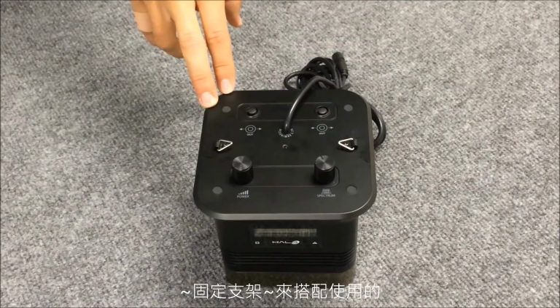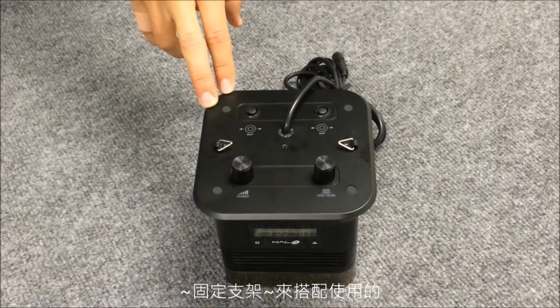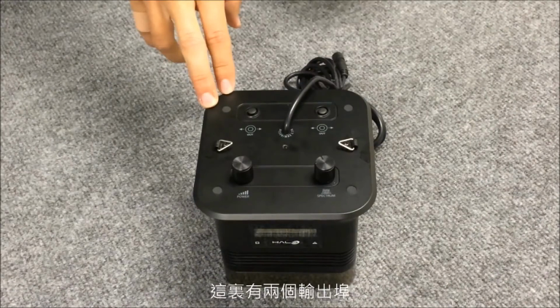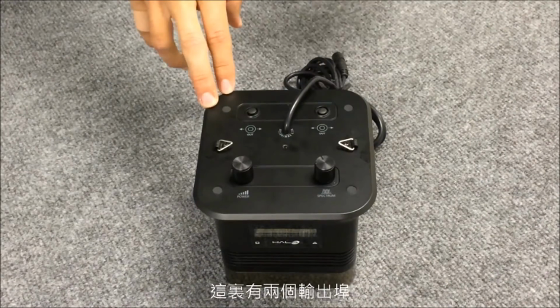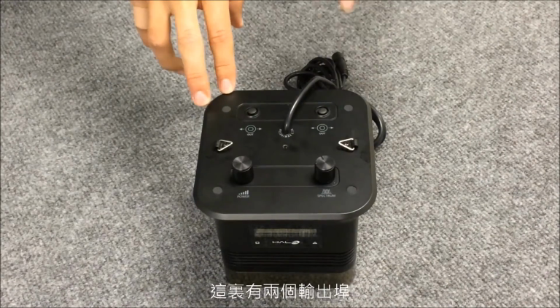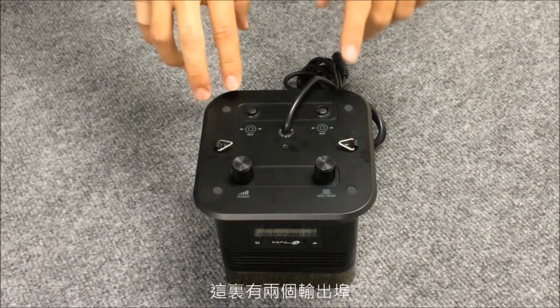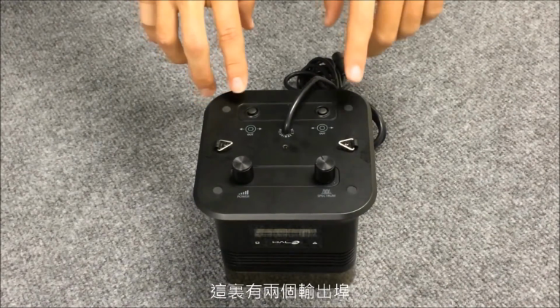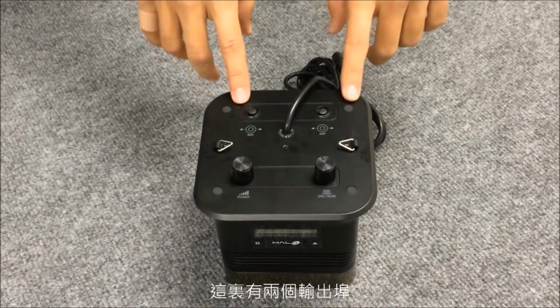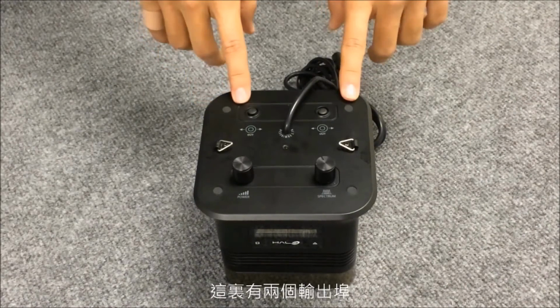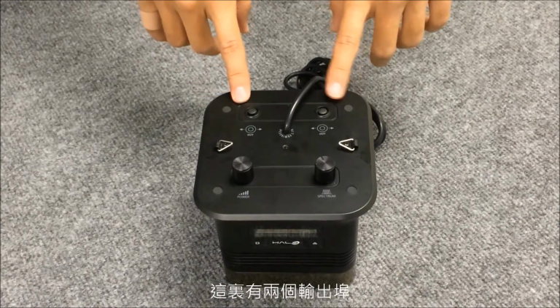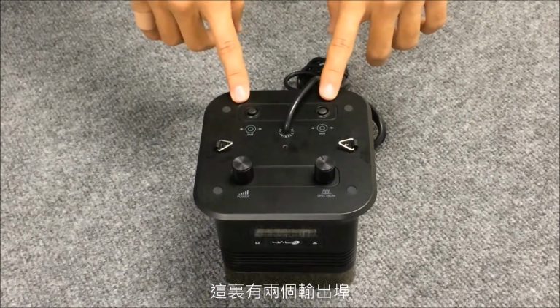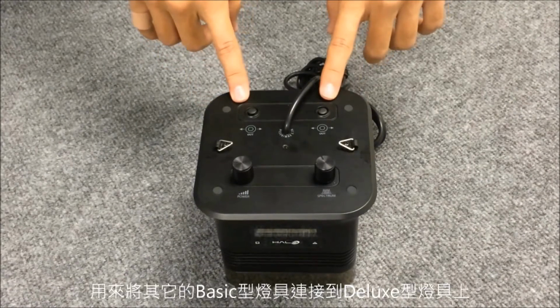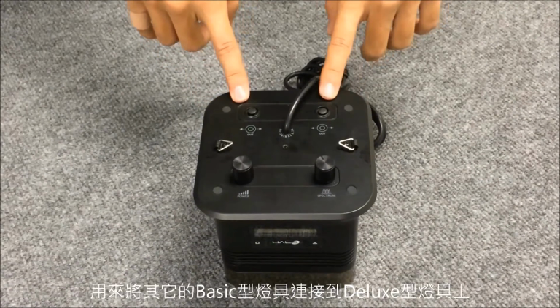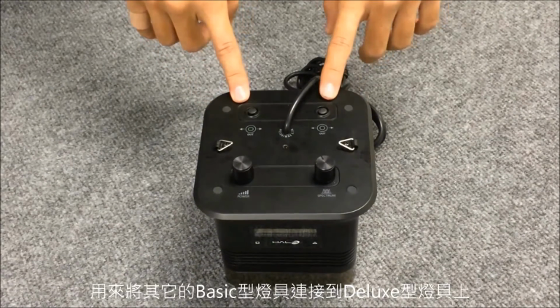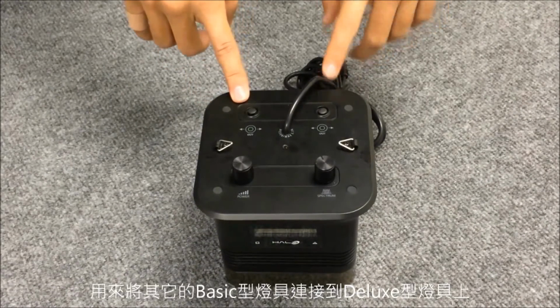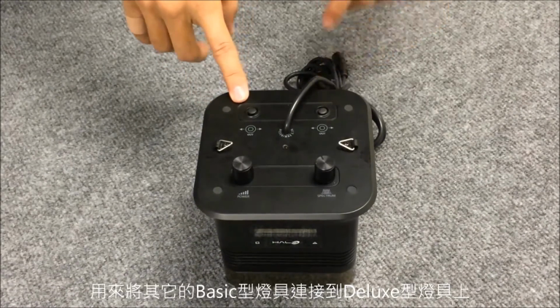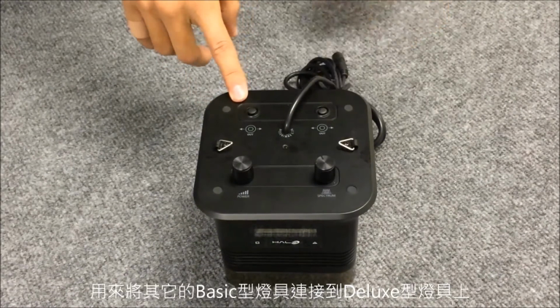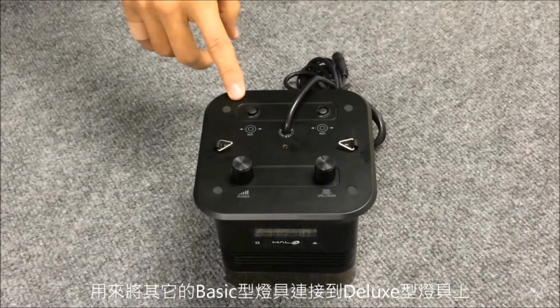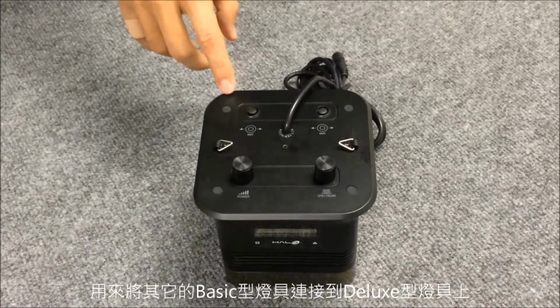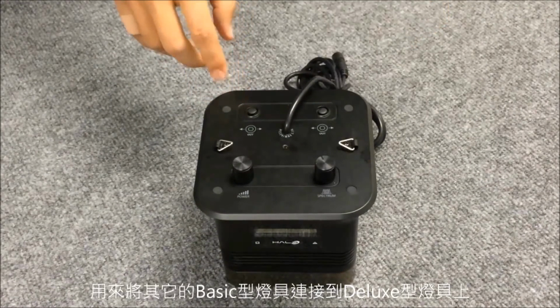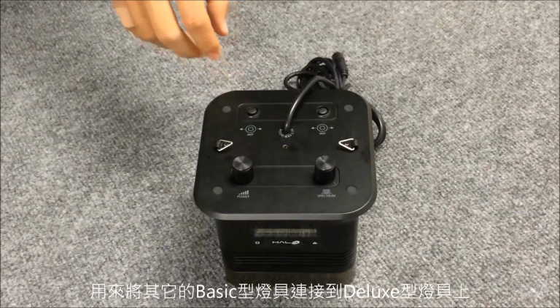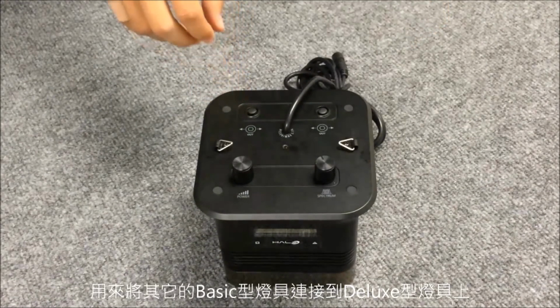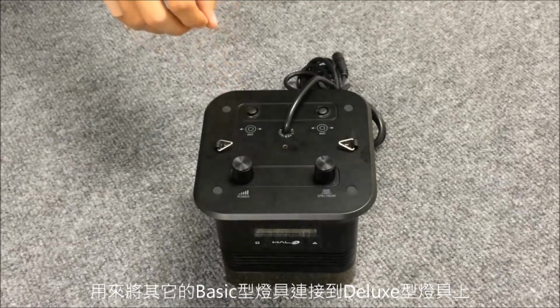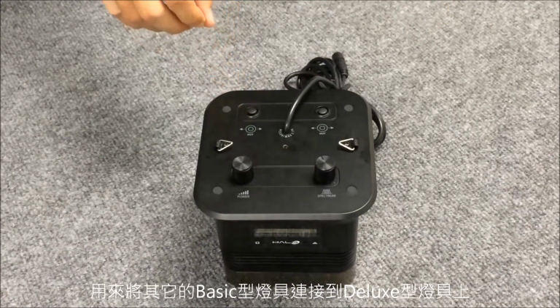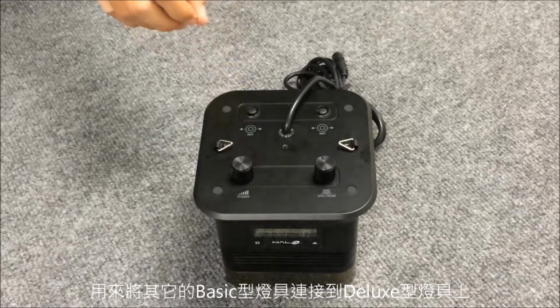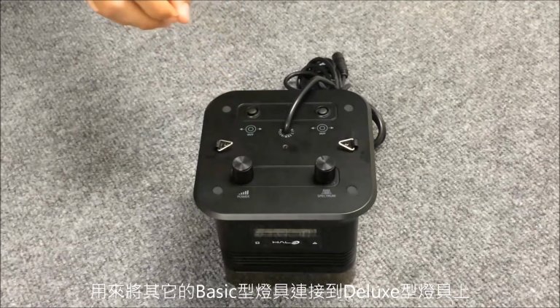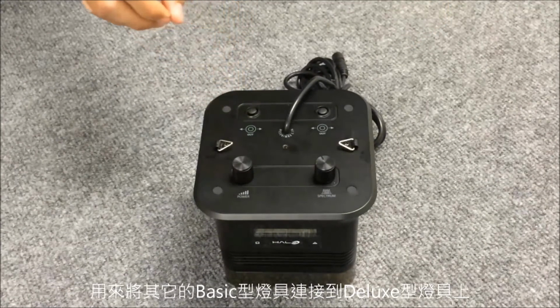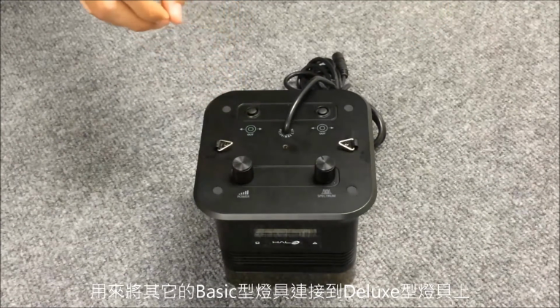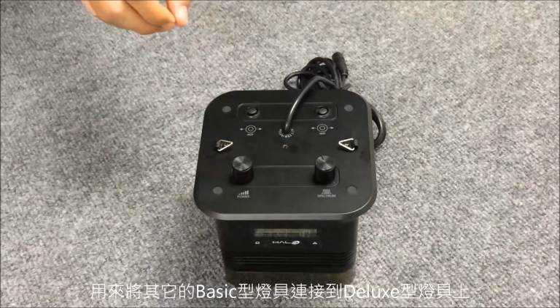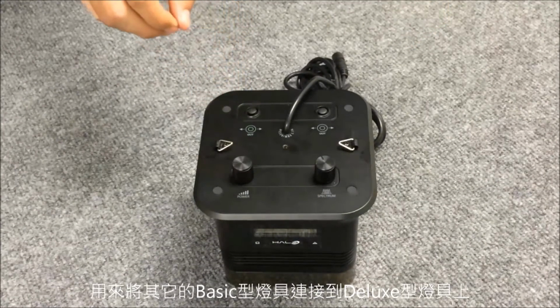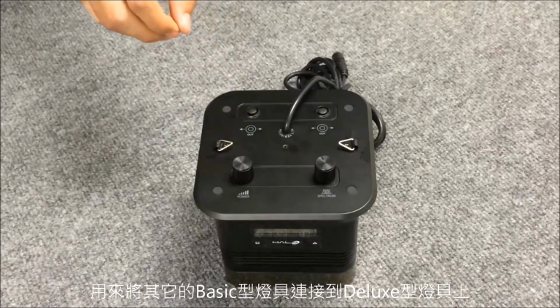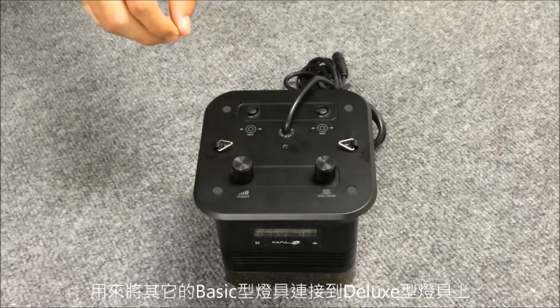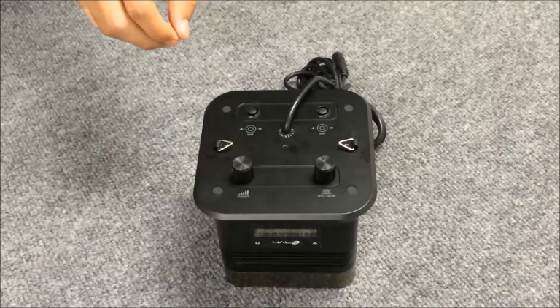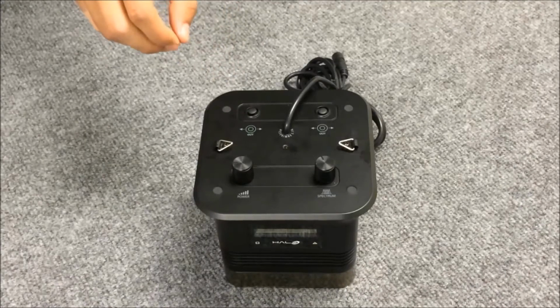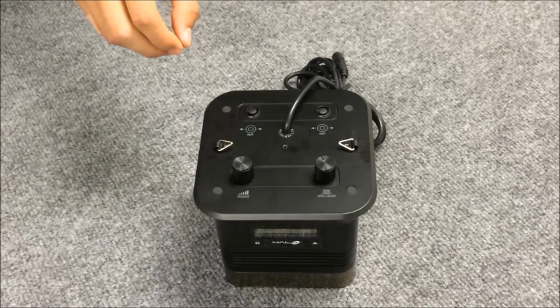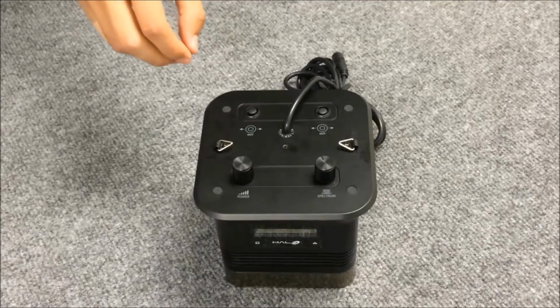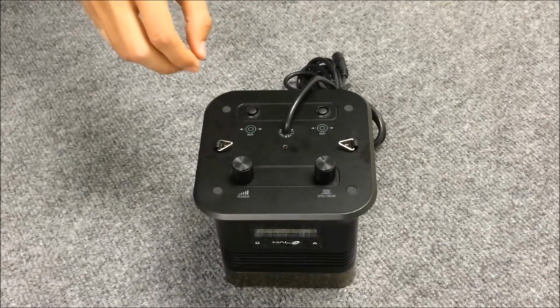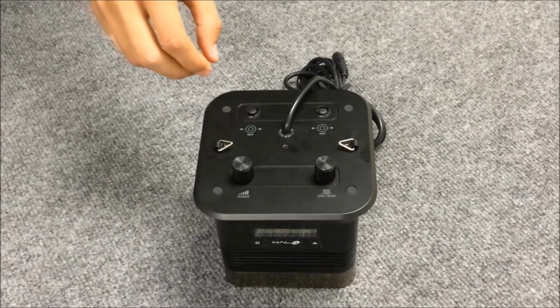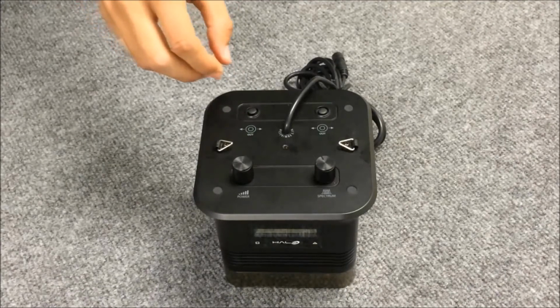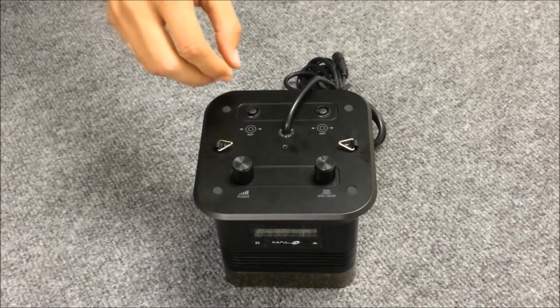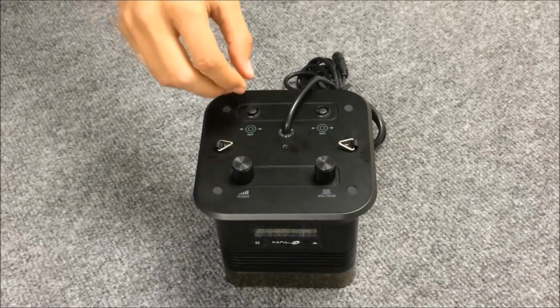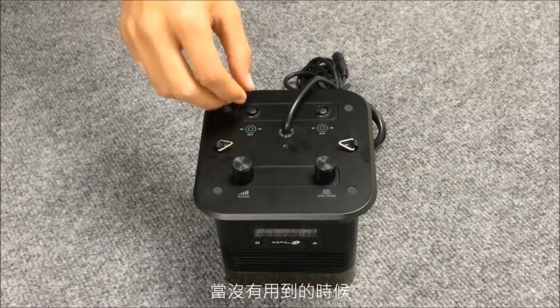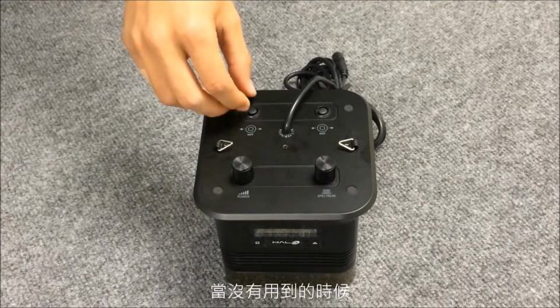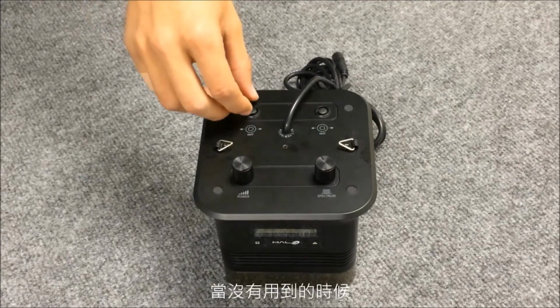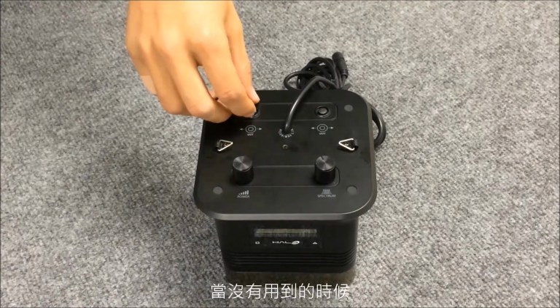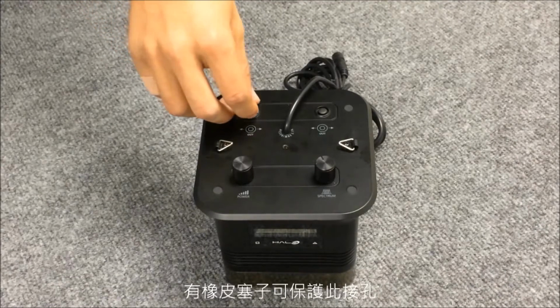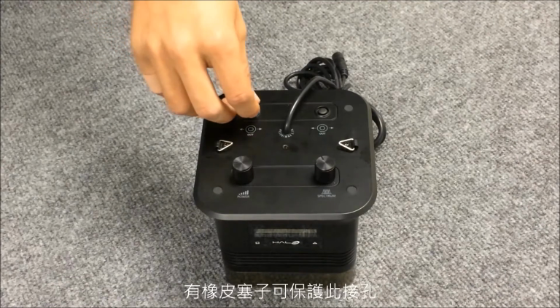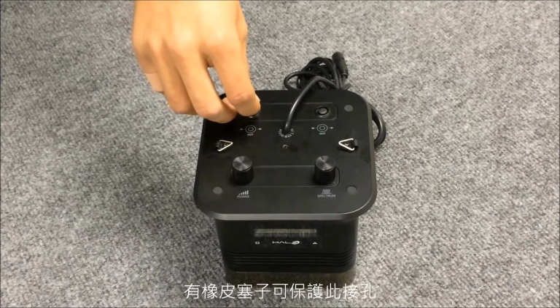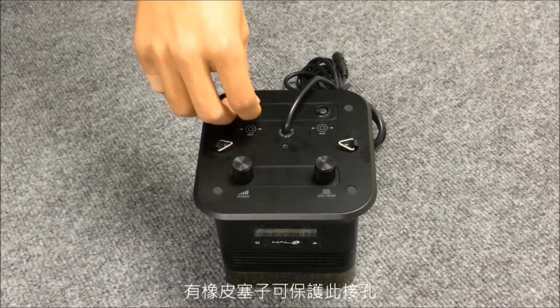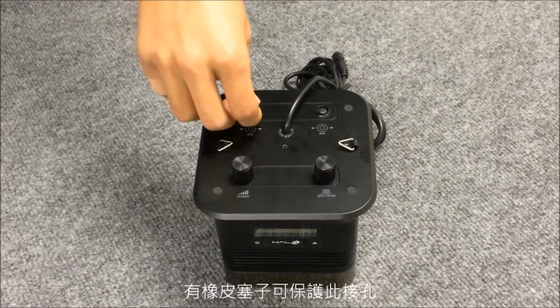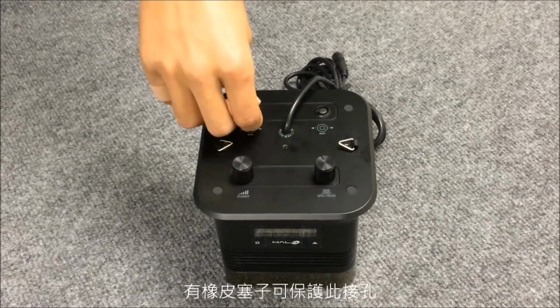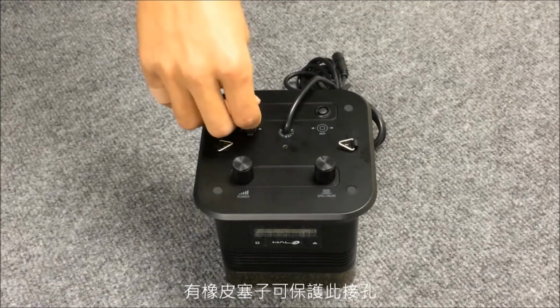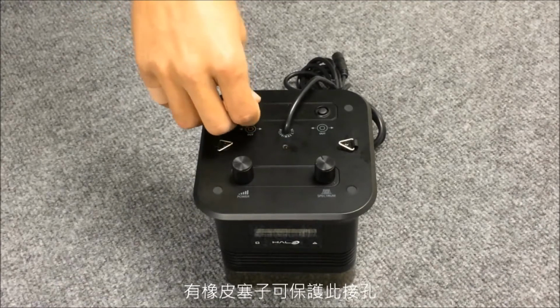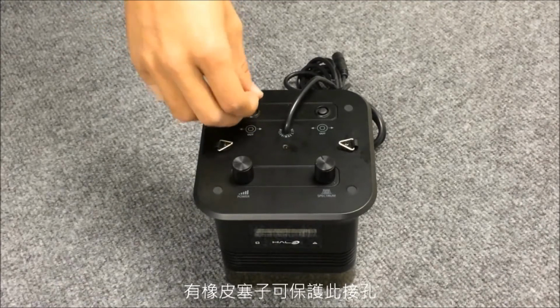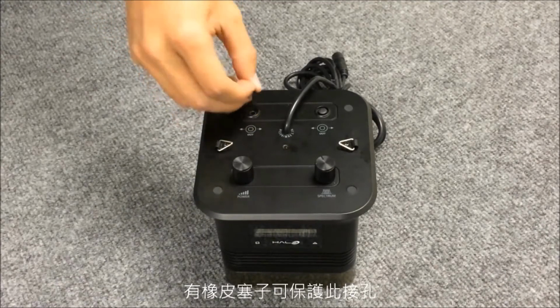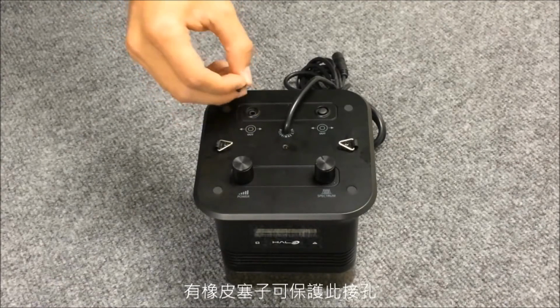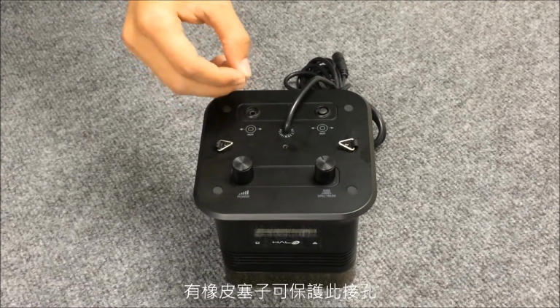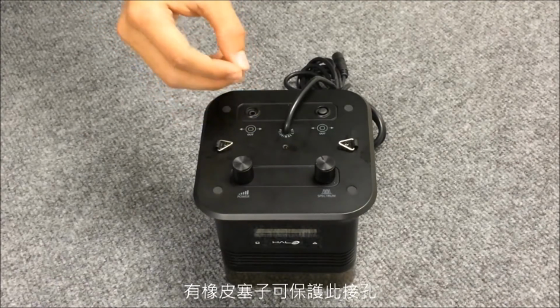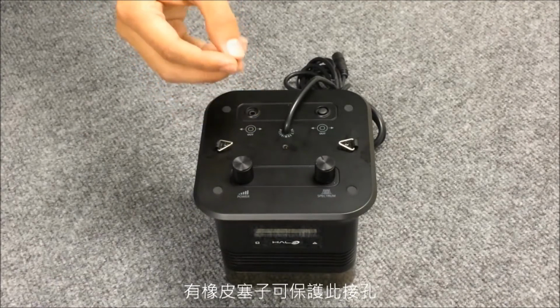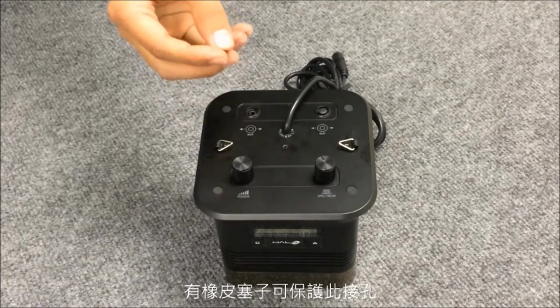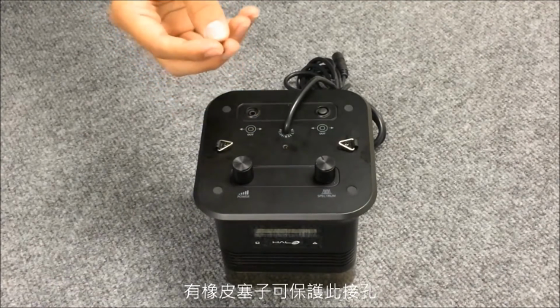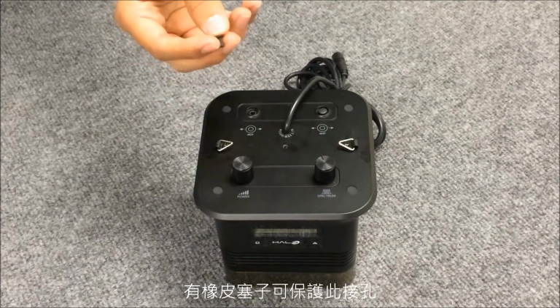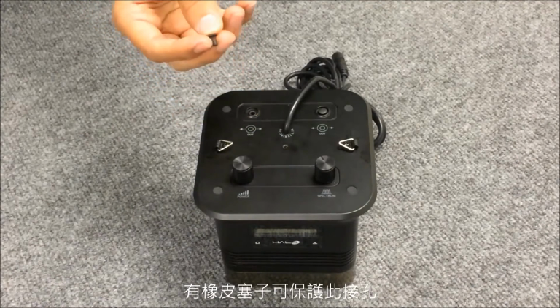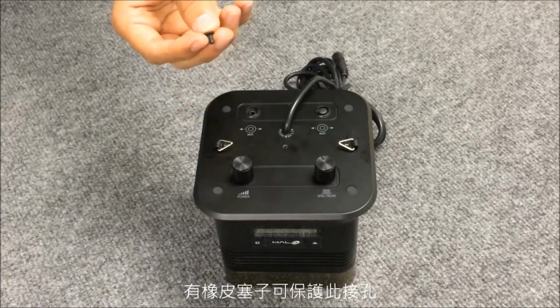There are two output ports where you can connect additional basic units to the deluxe unit. When not in use, a rubber boot protects the ports.